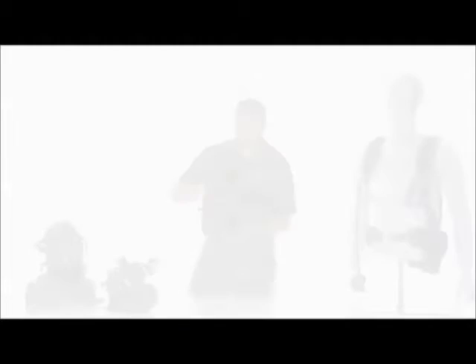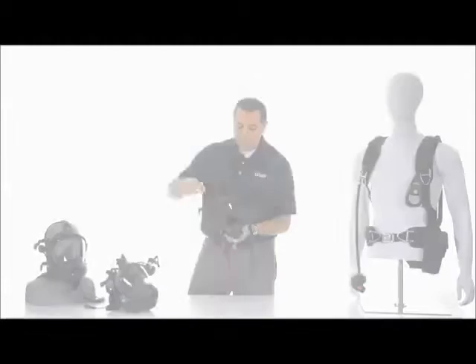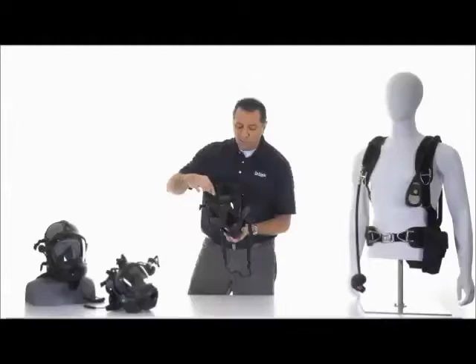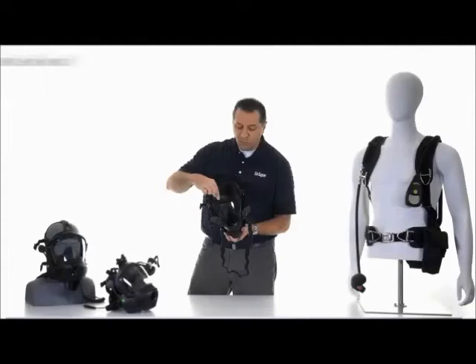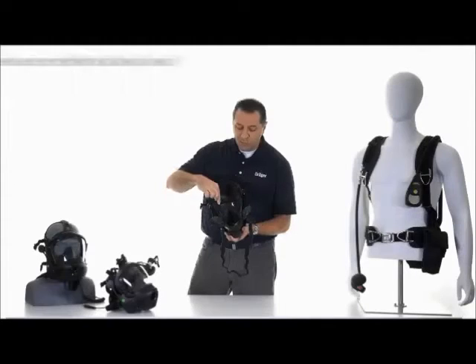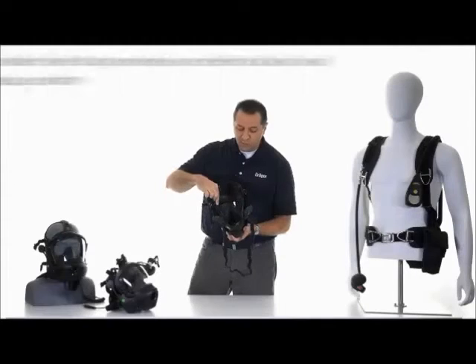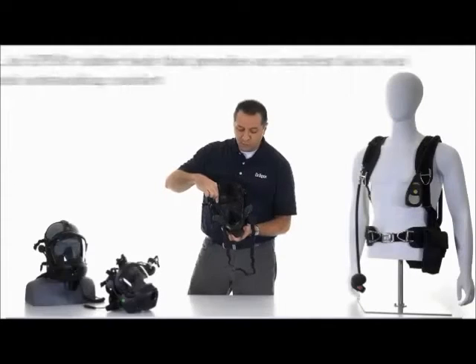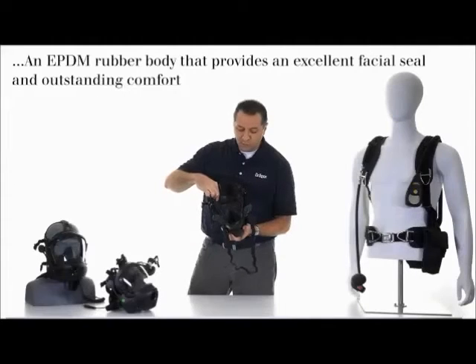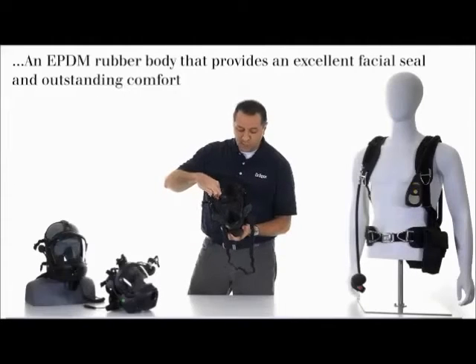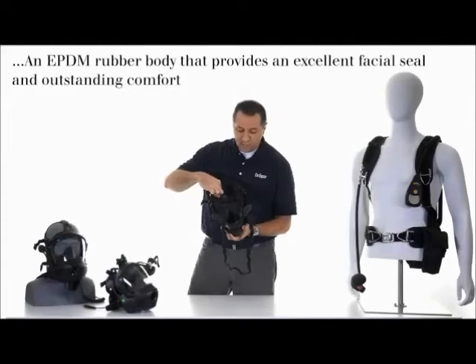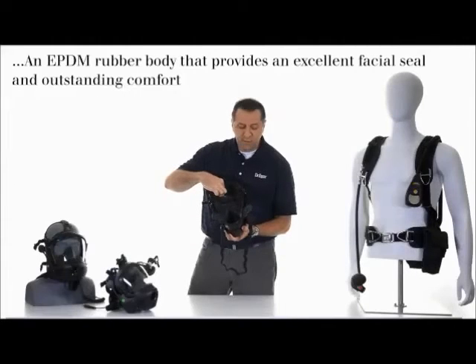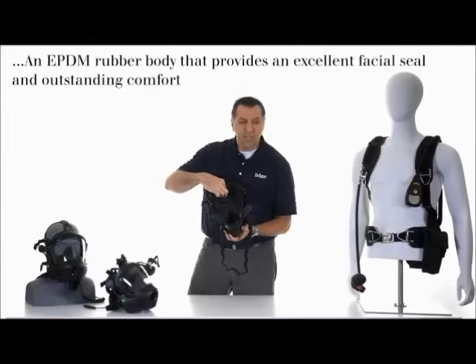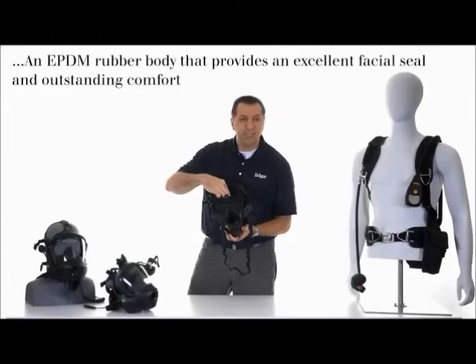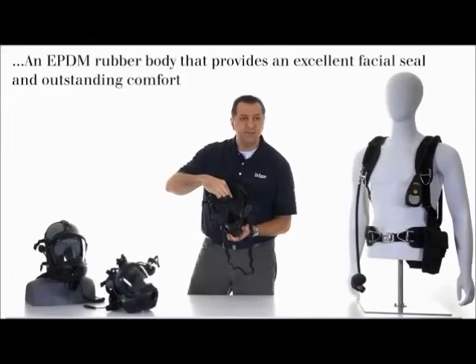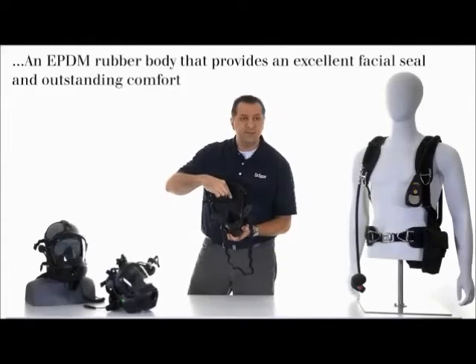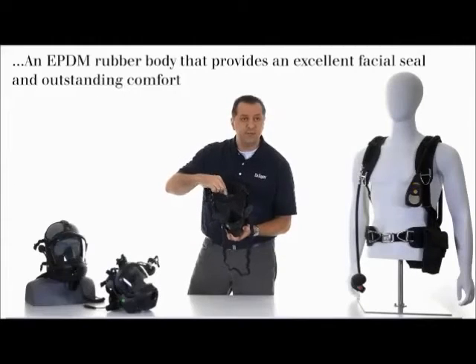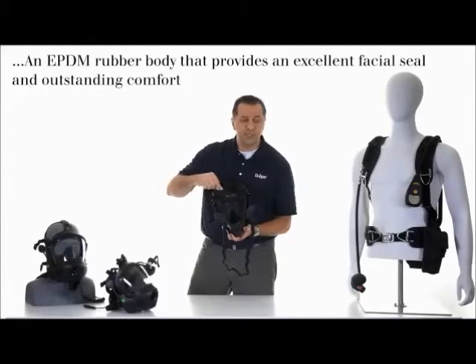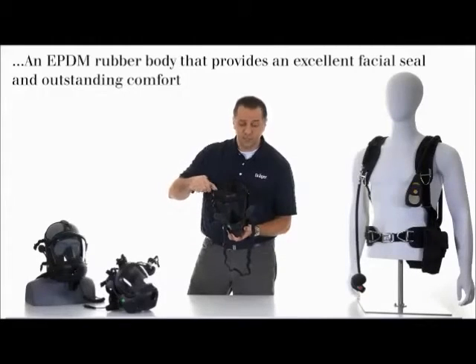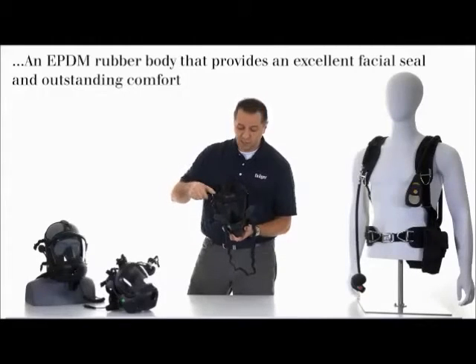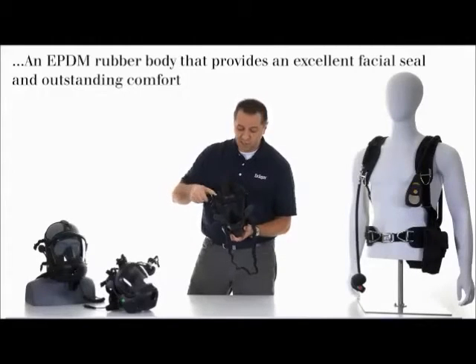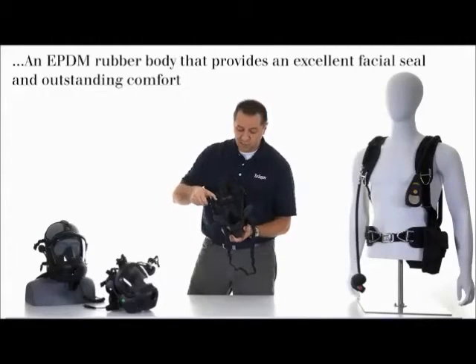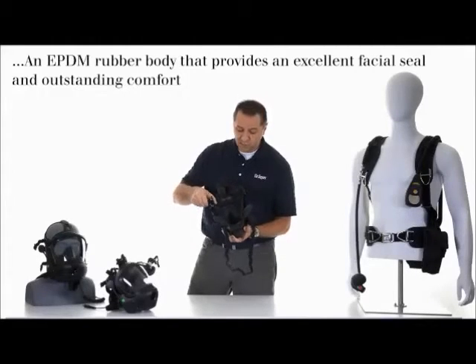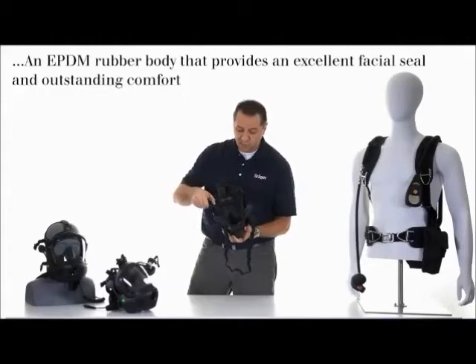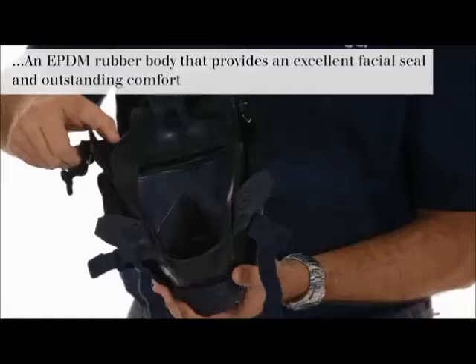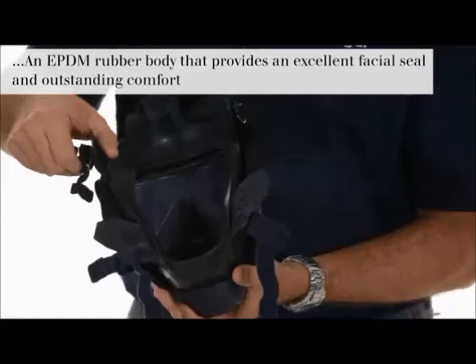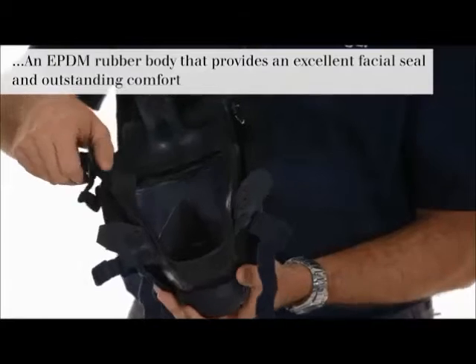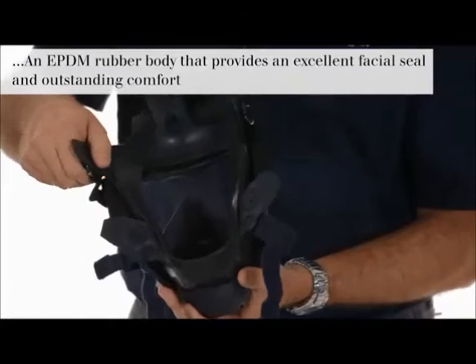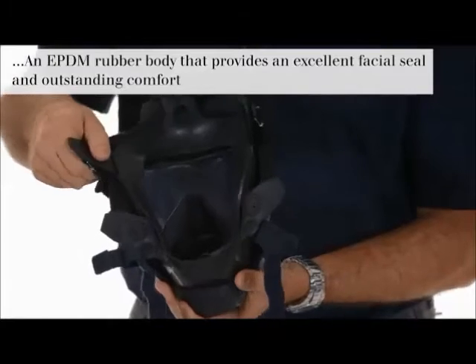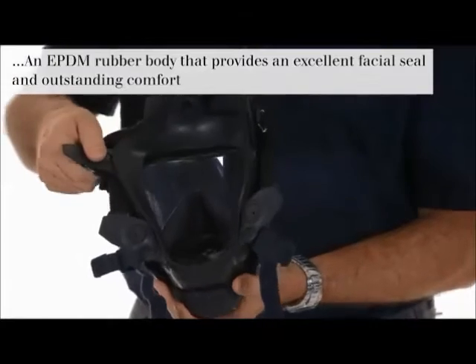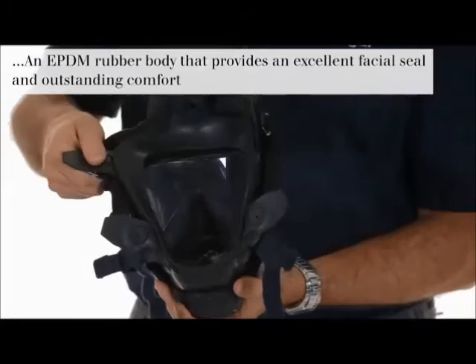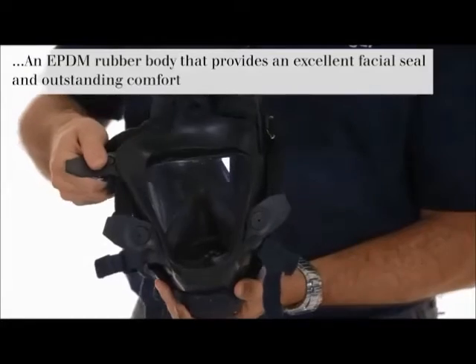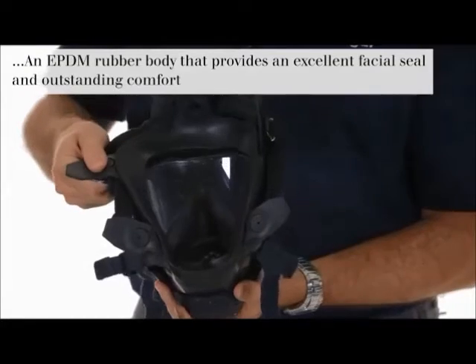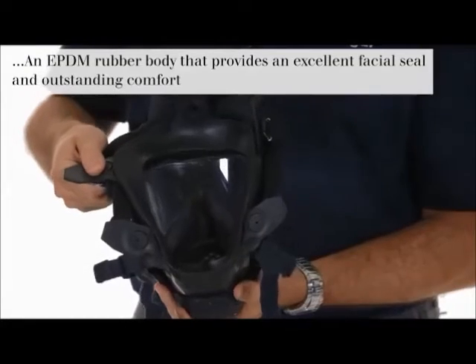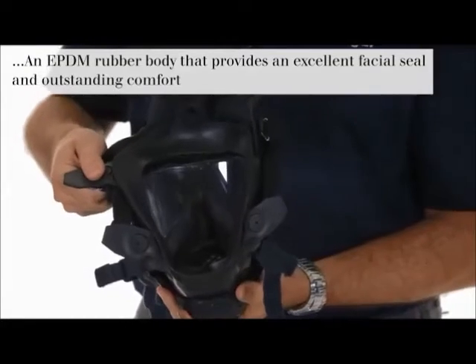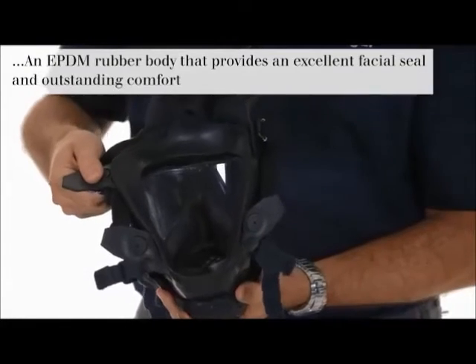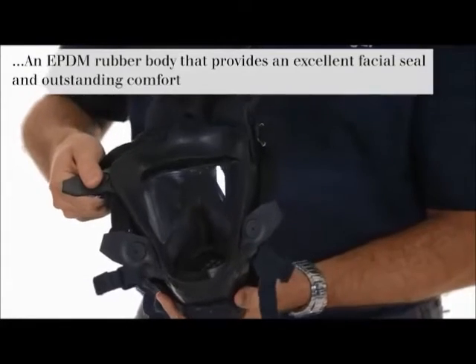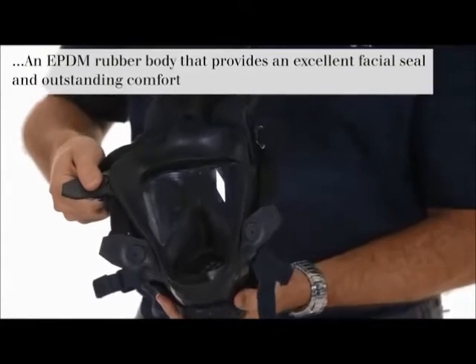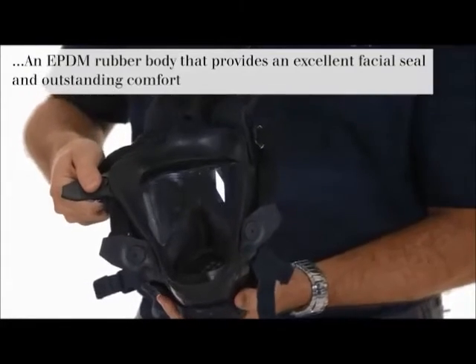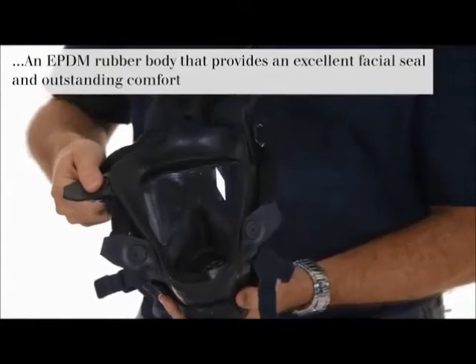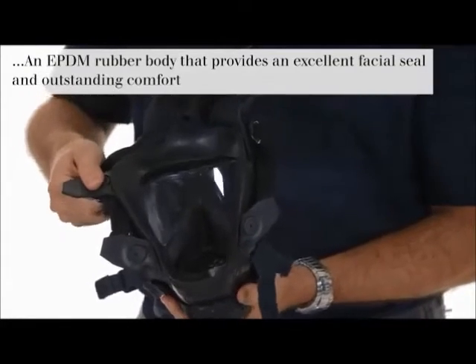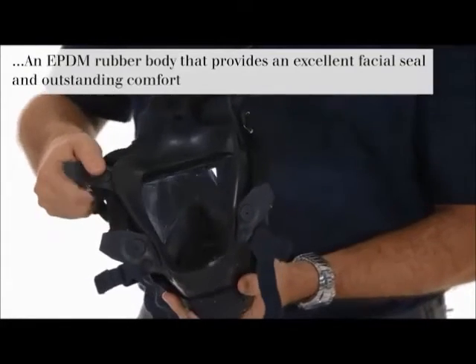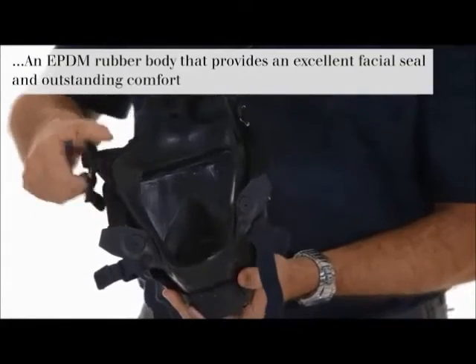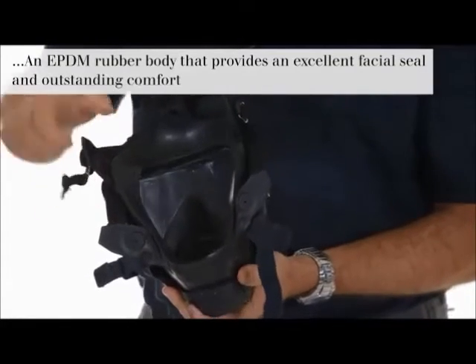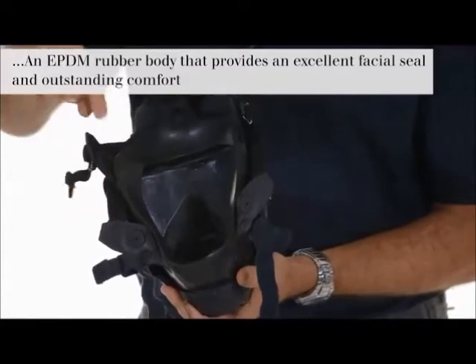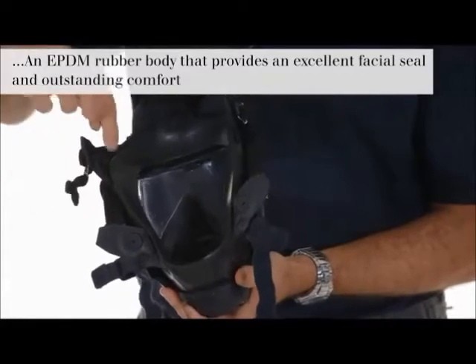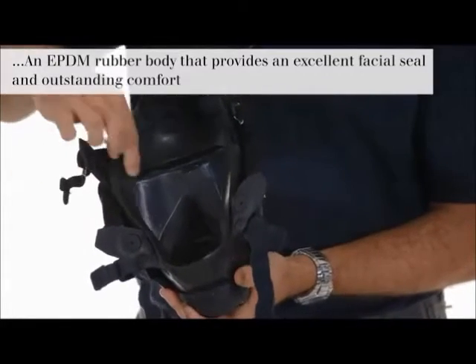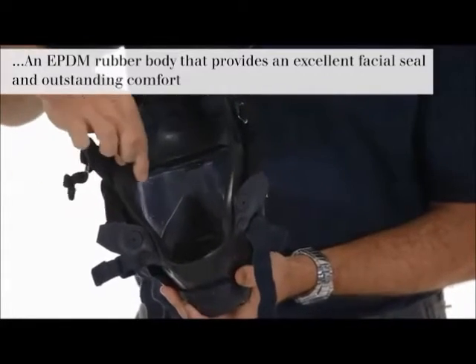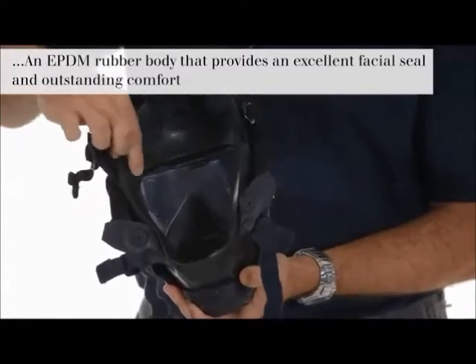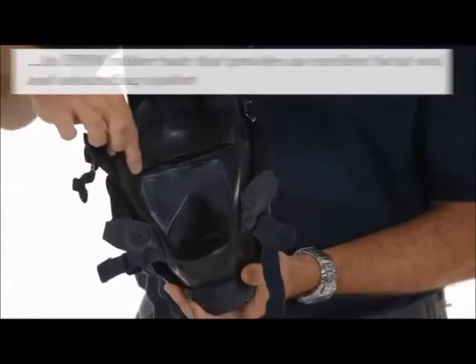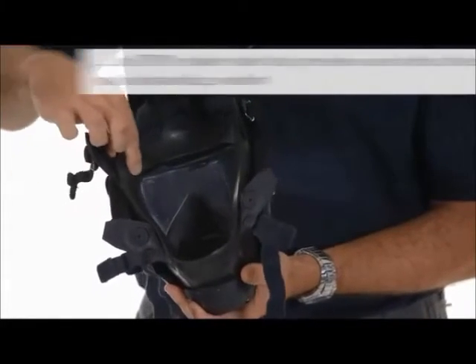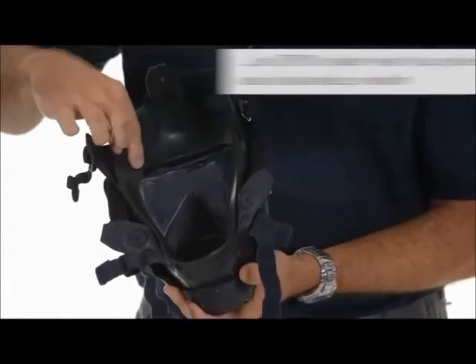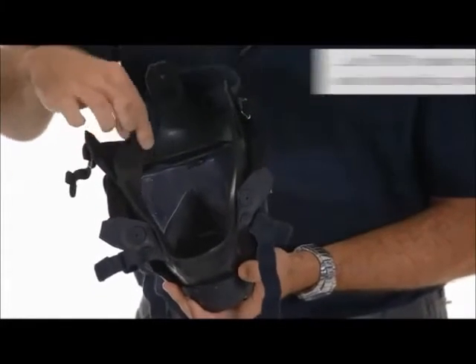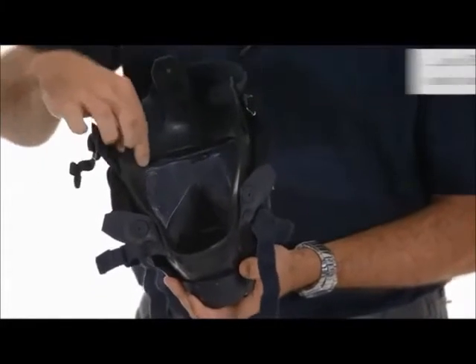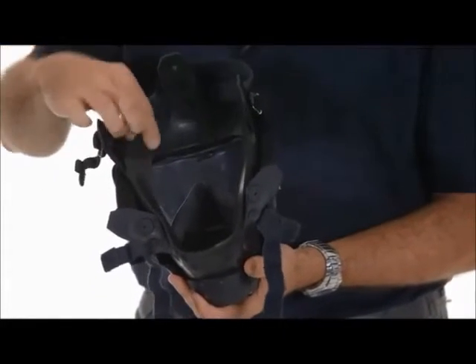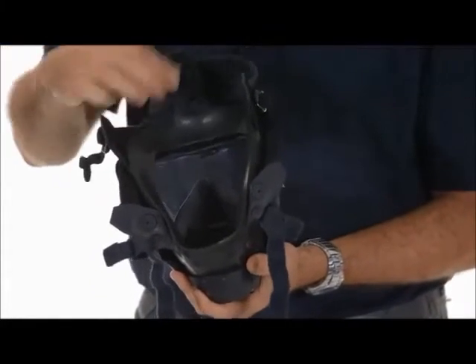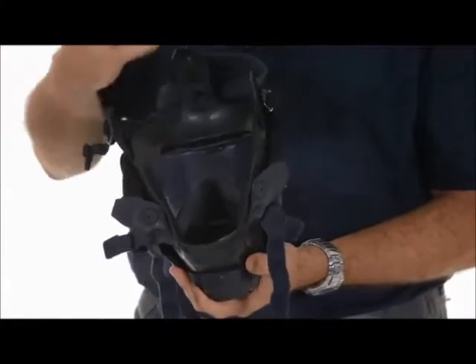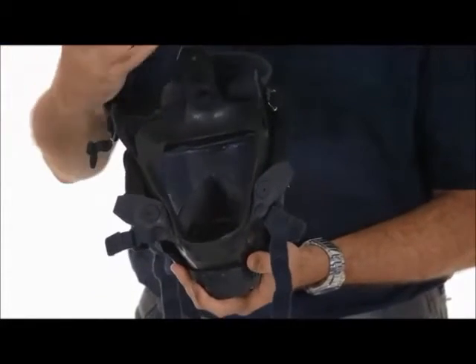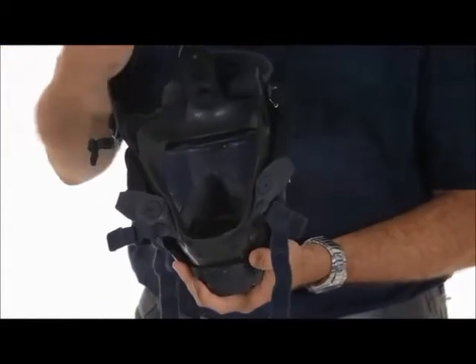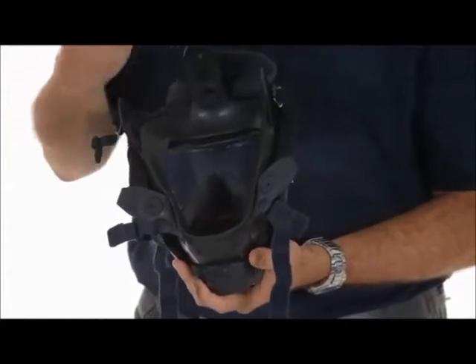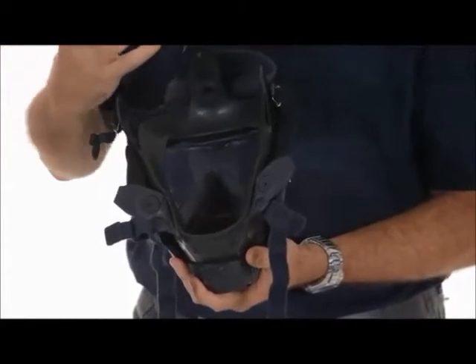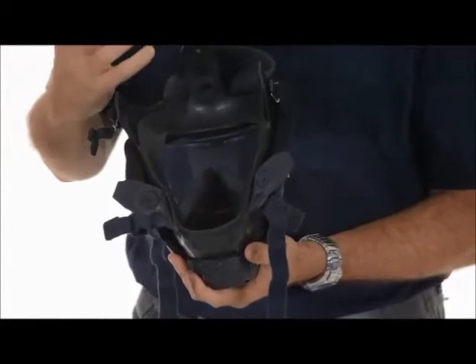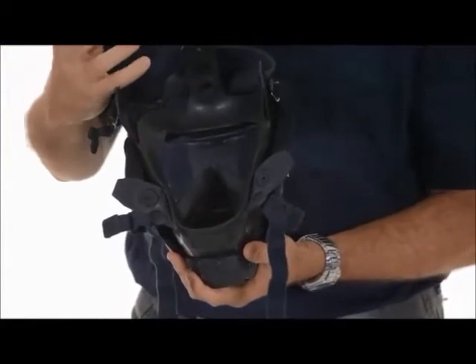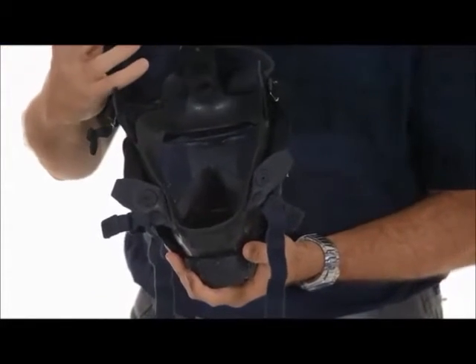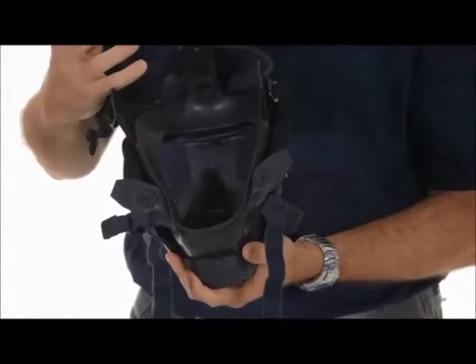When you create your negative pressure seal, you have over an inch and a half of surface area to help create that negative pressure.